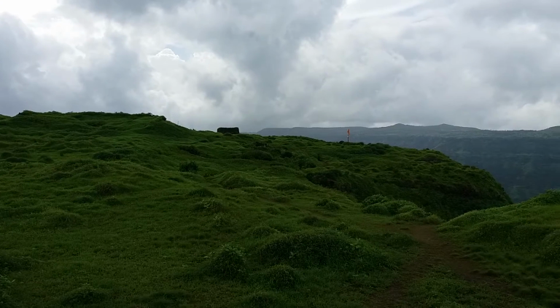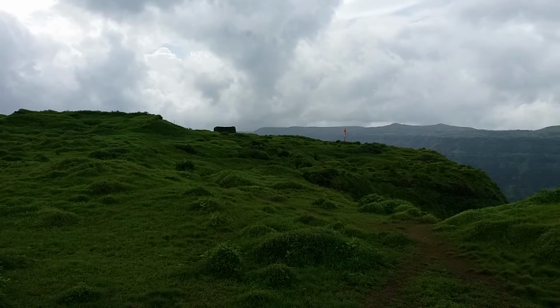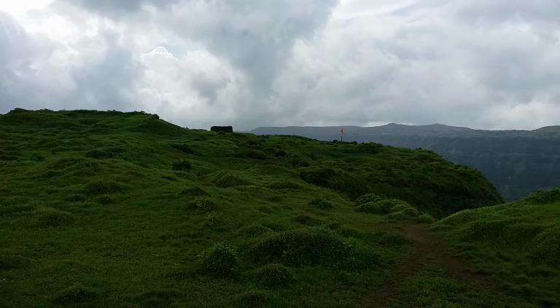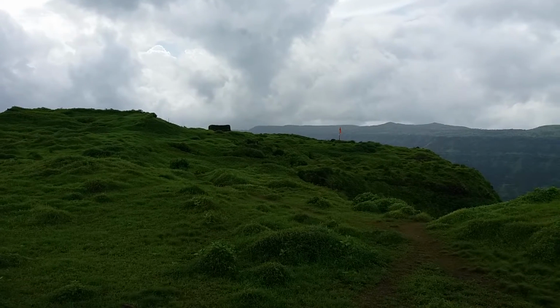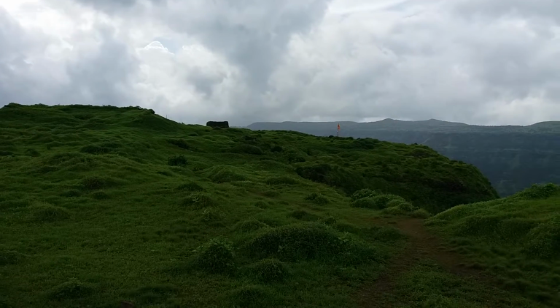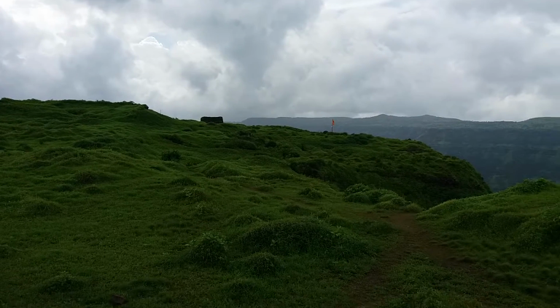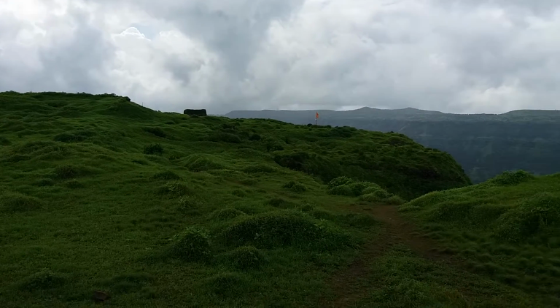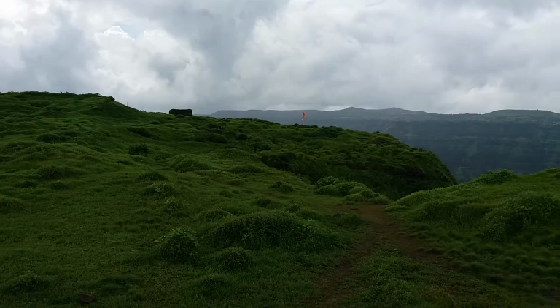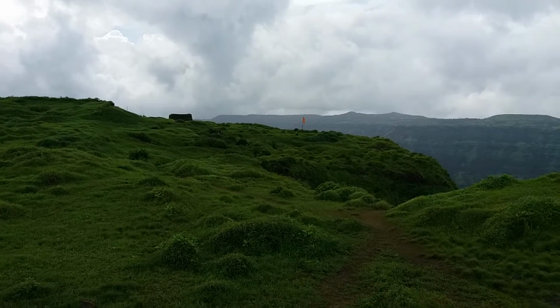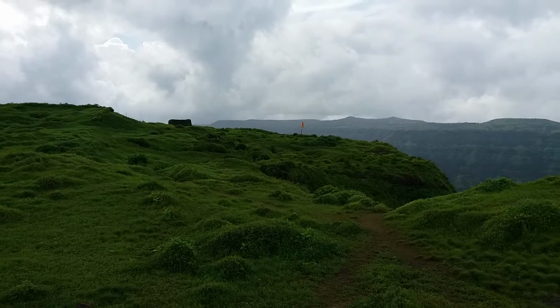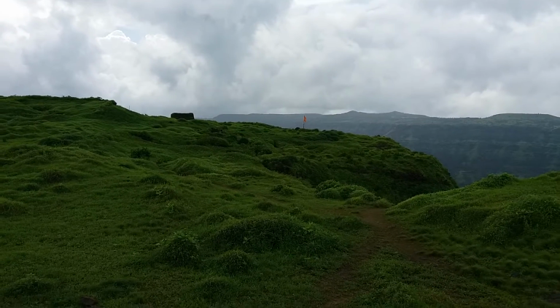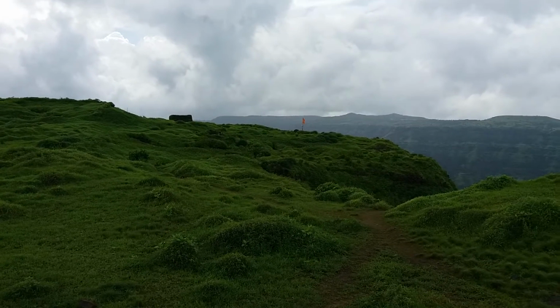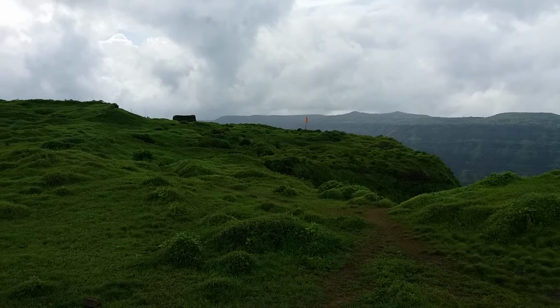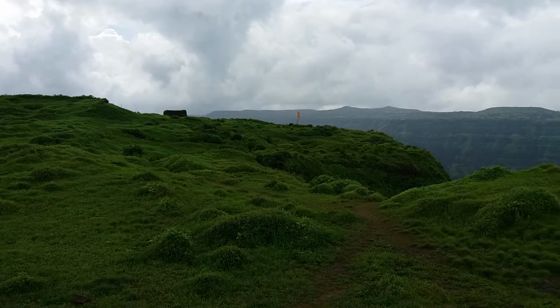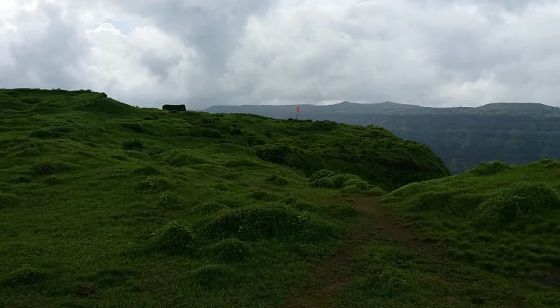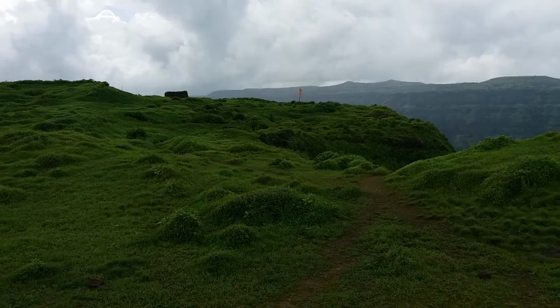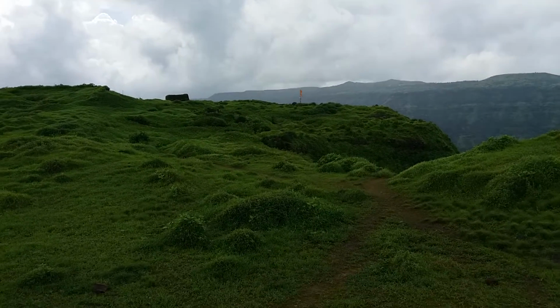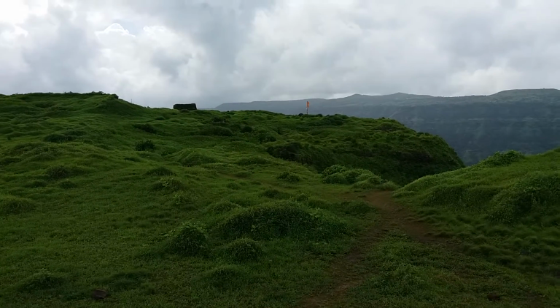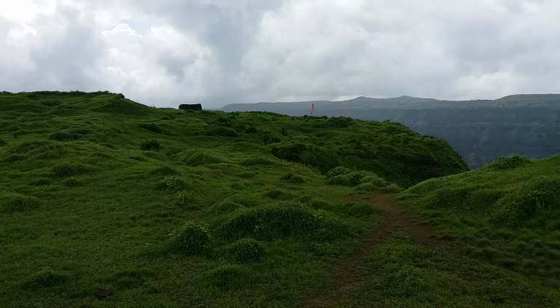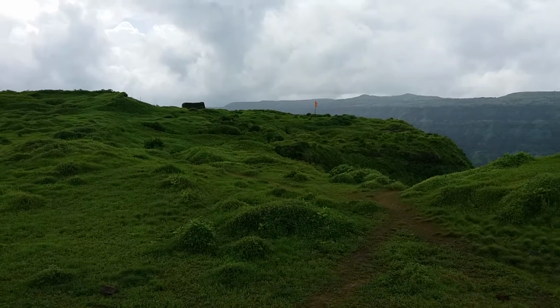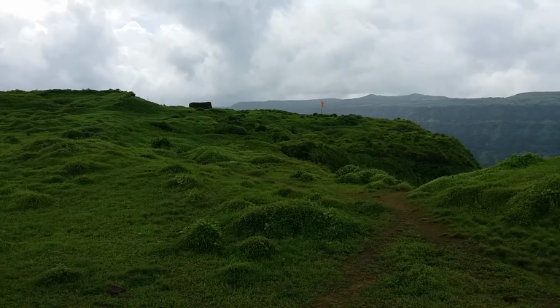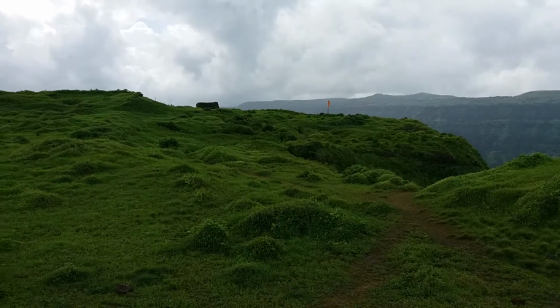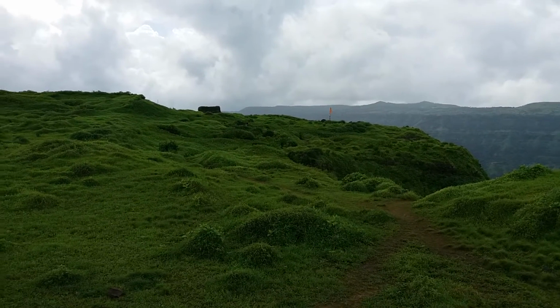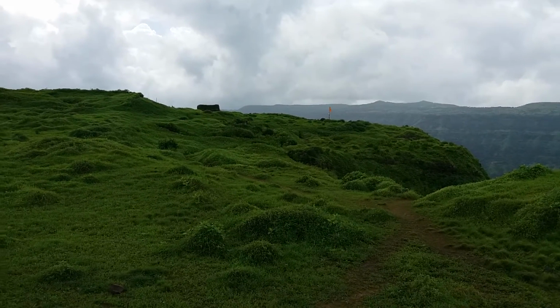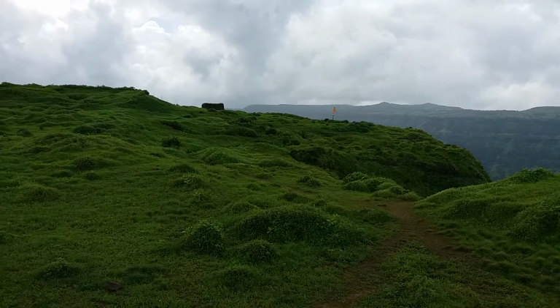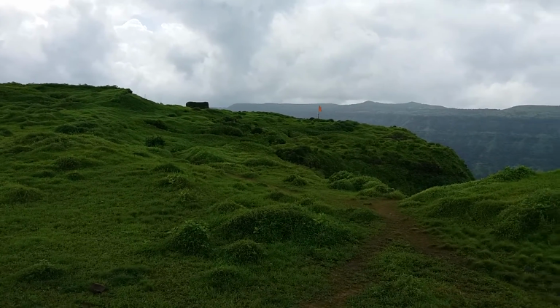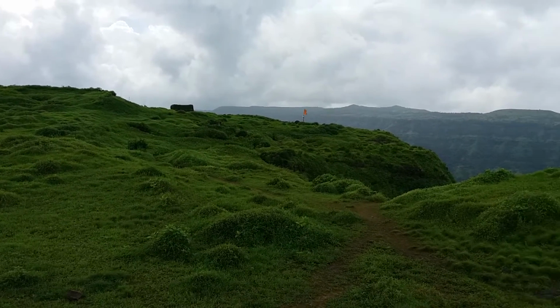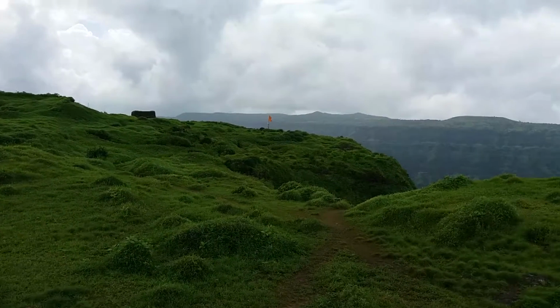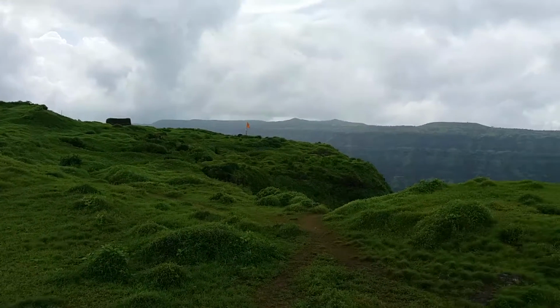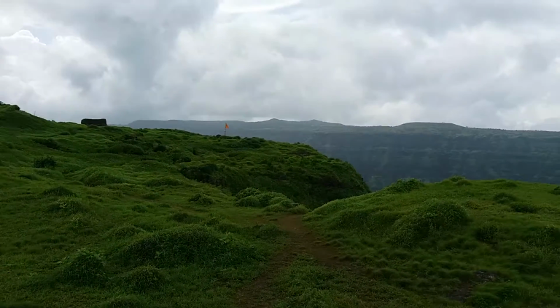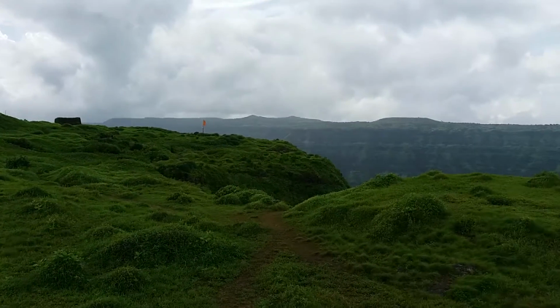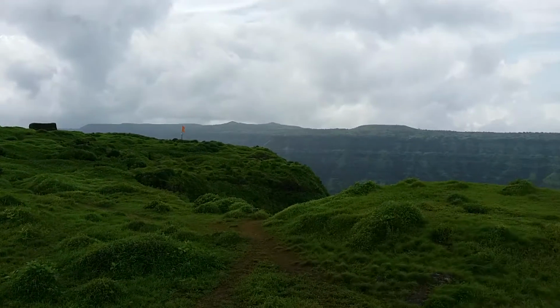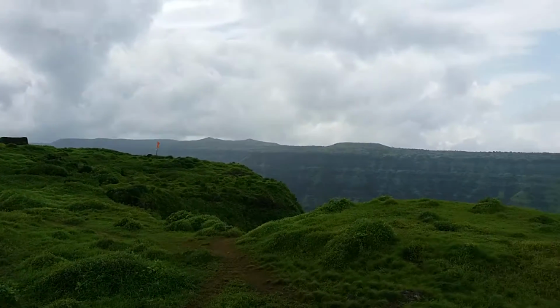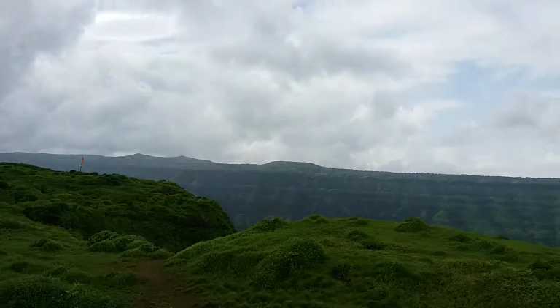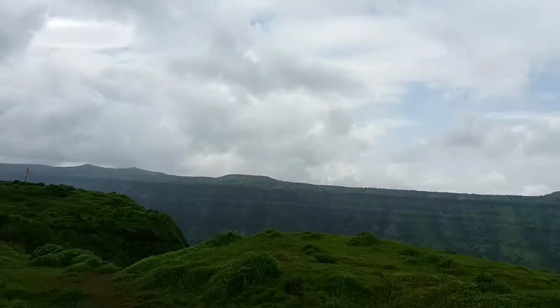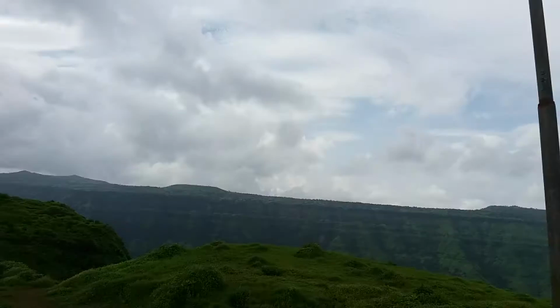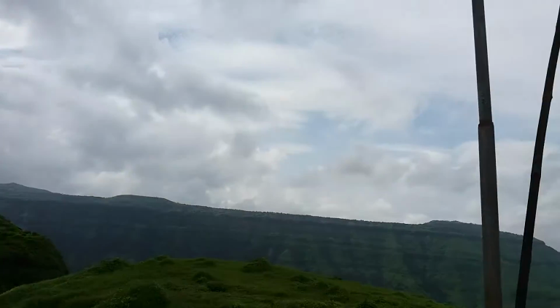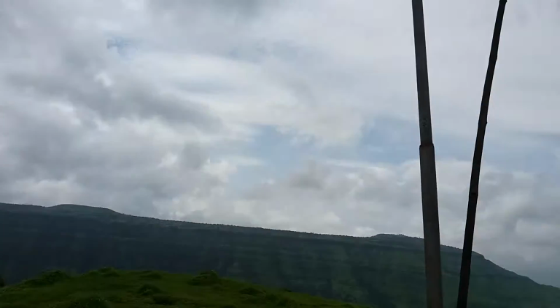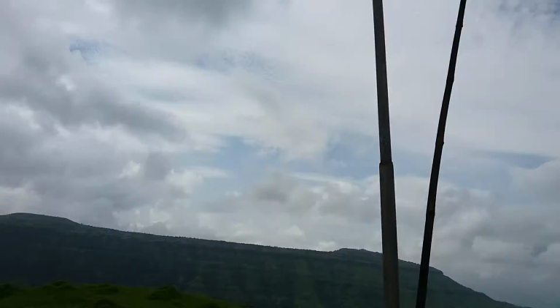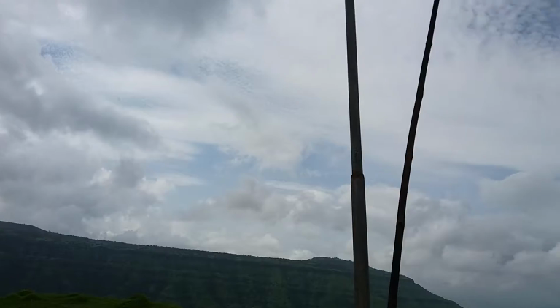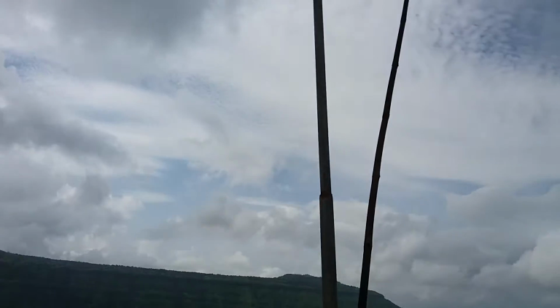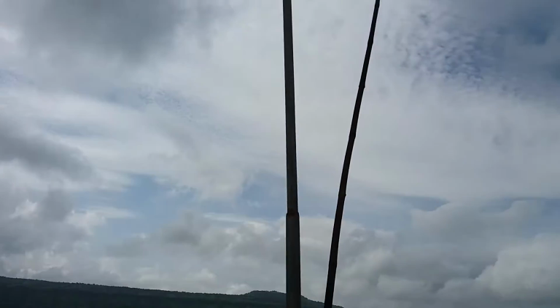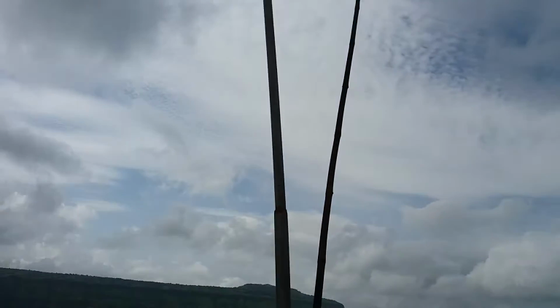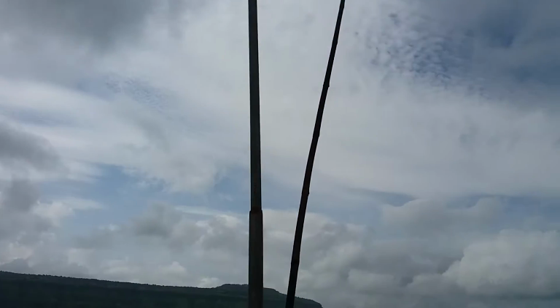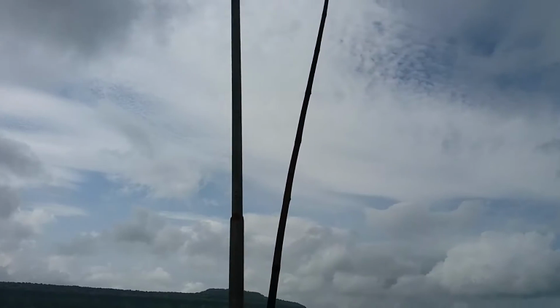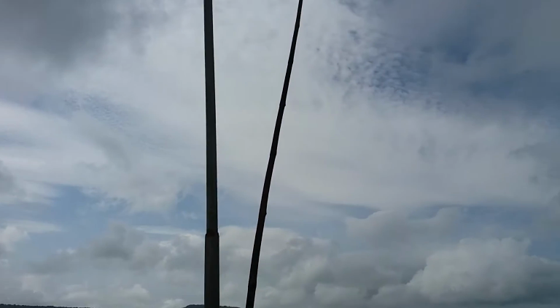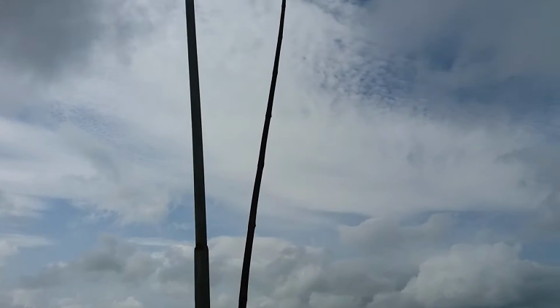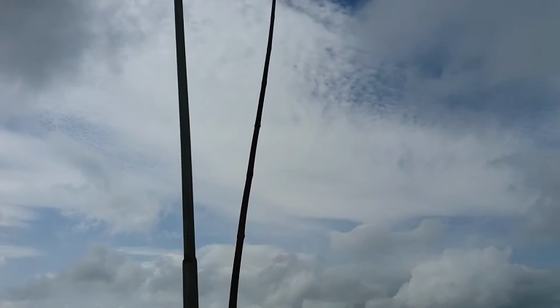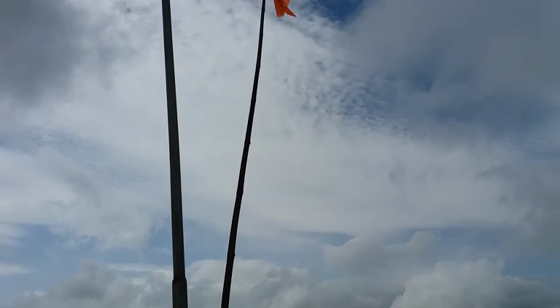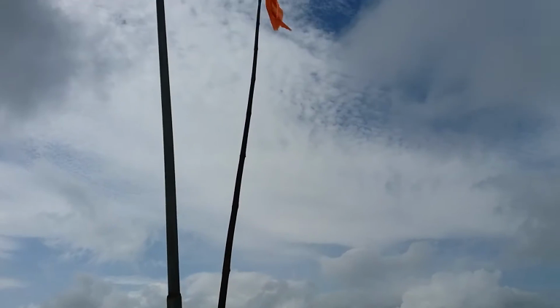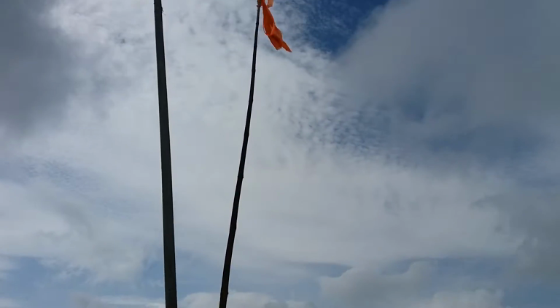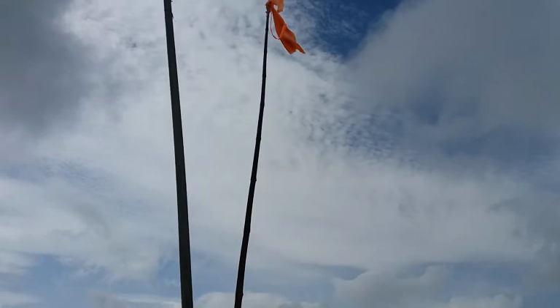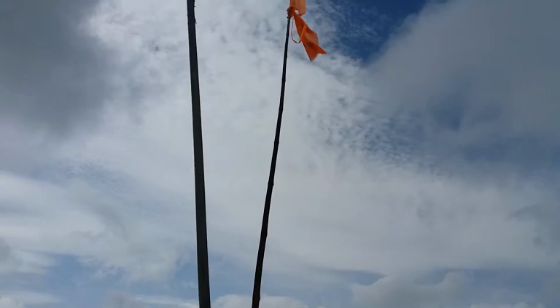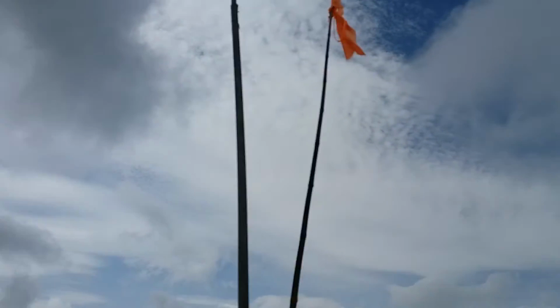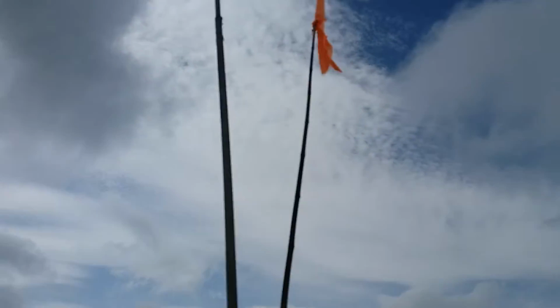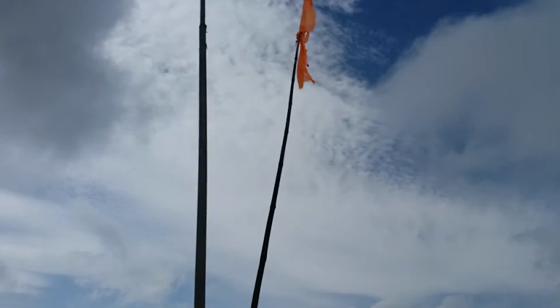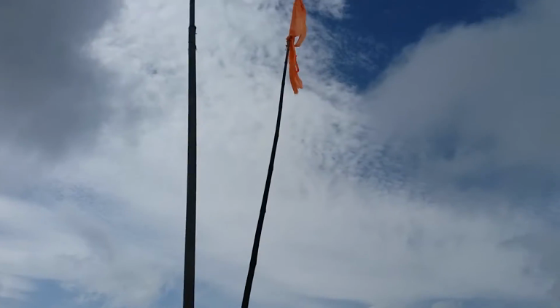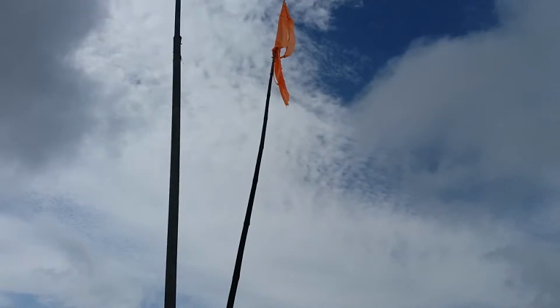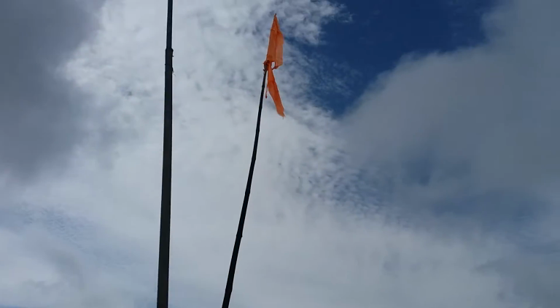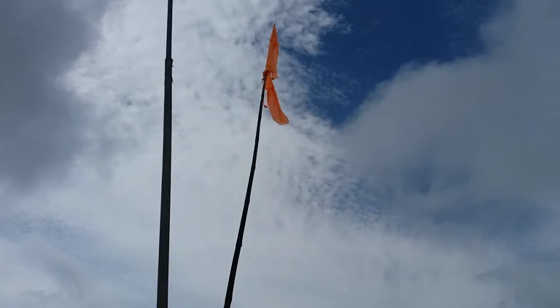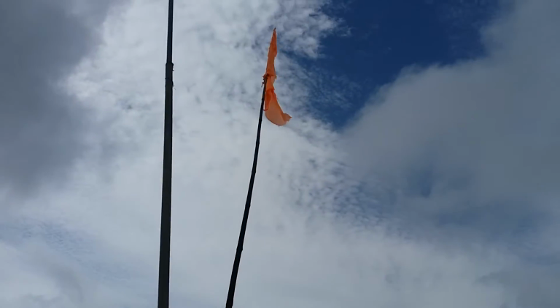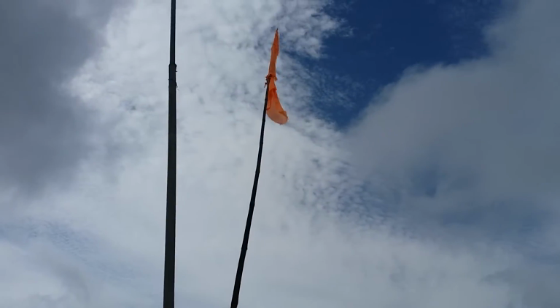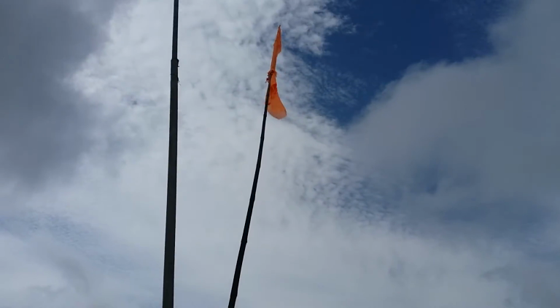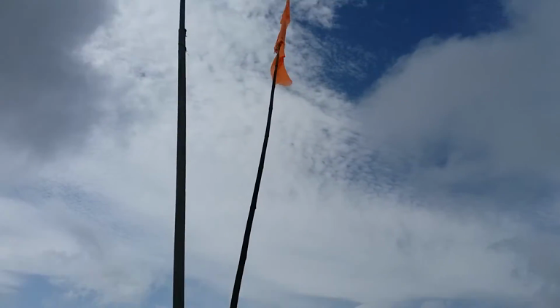Hello guys, here we are on the Kenjalgad fort. Today reached the top in around 30 minutes or so.